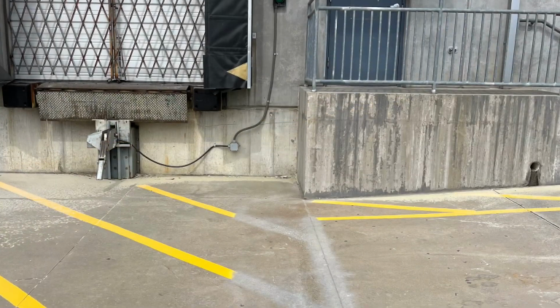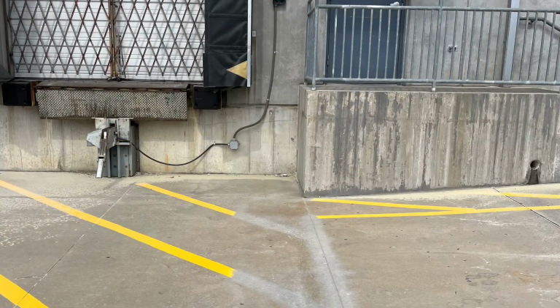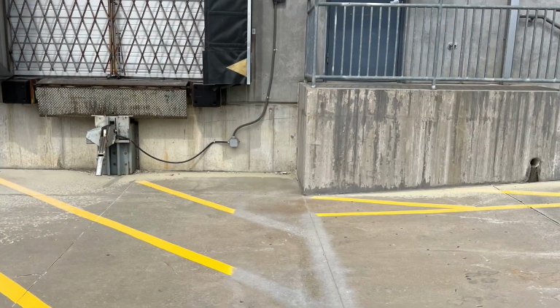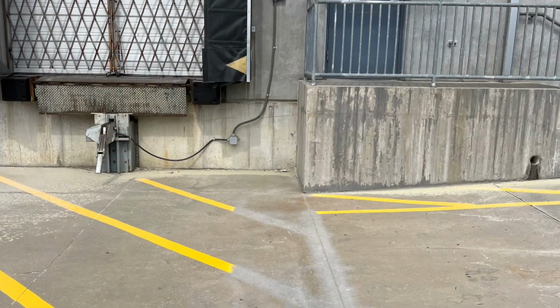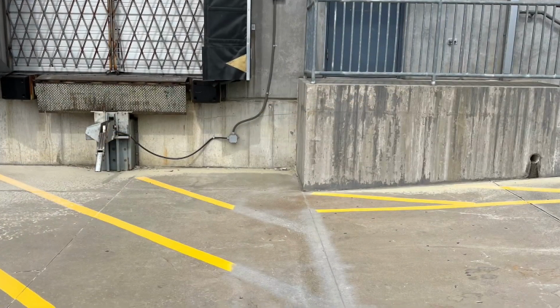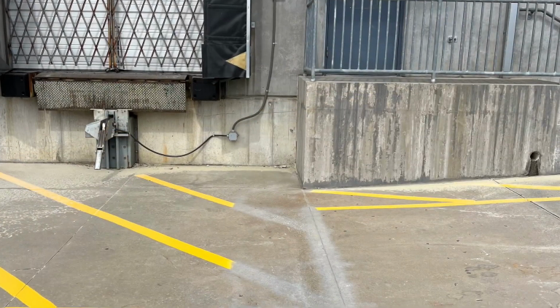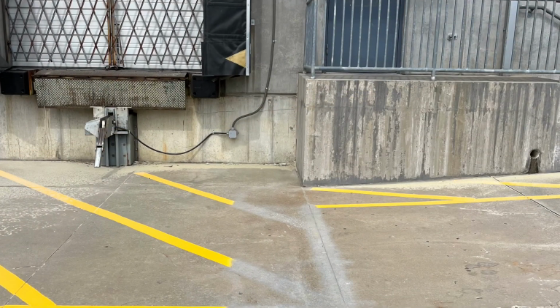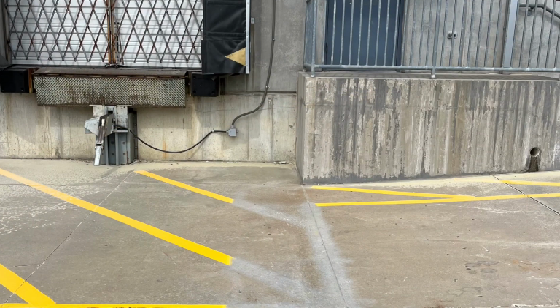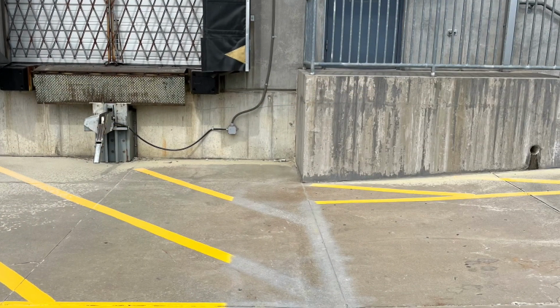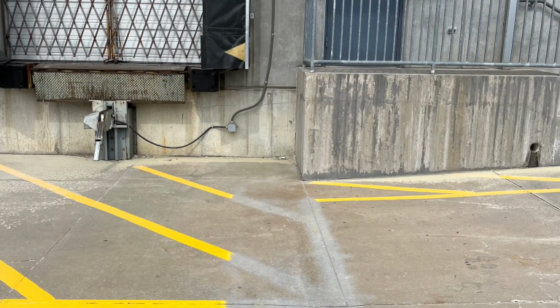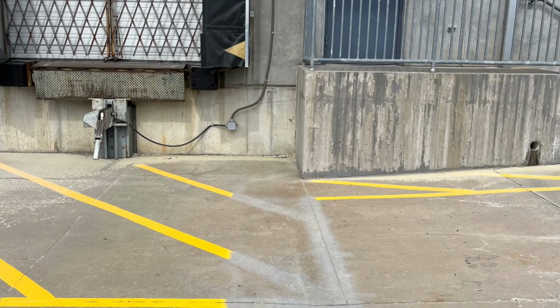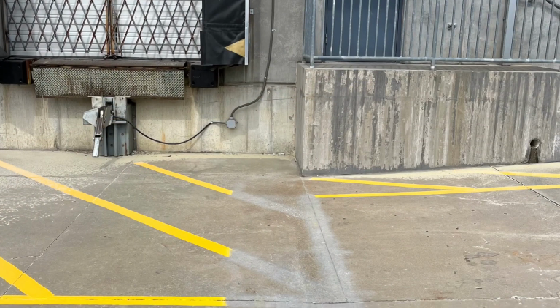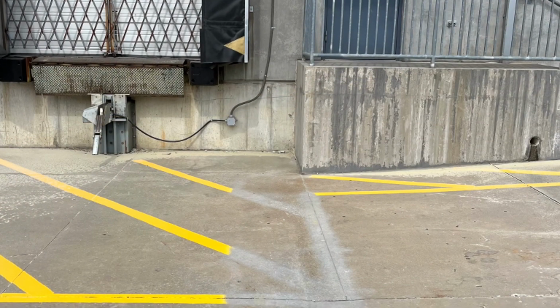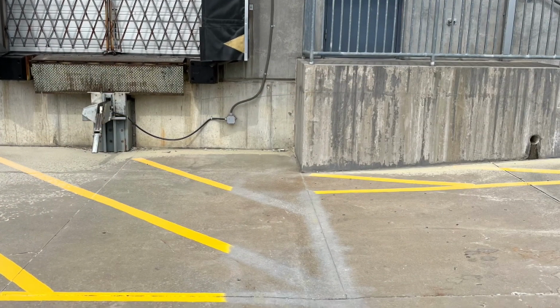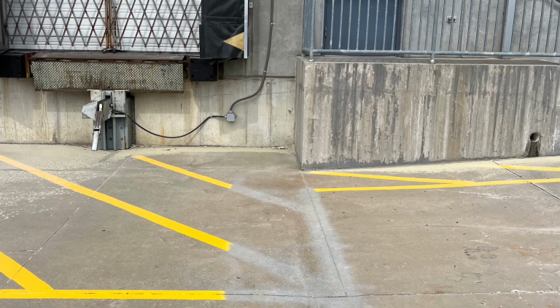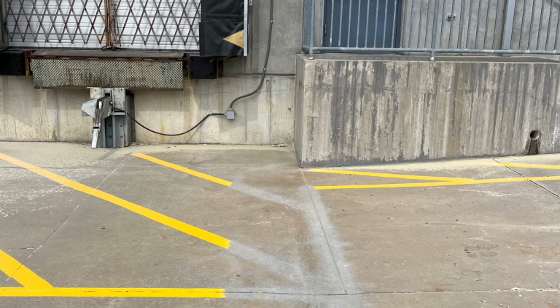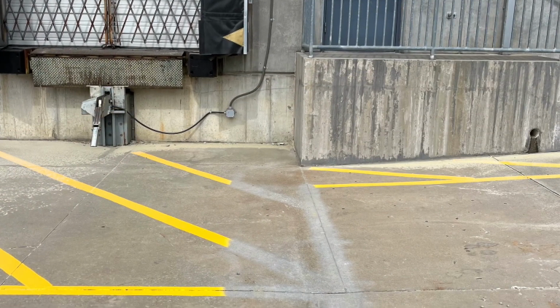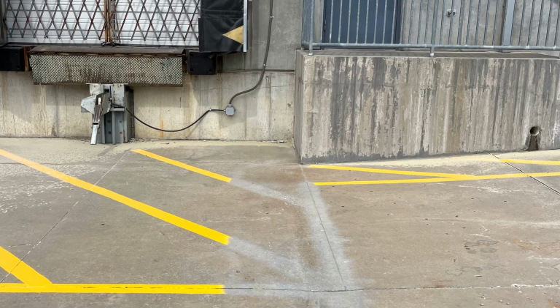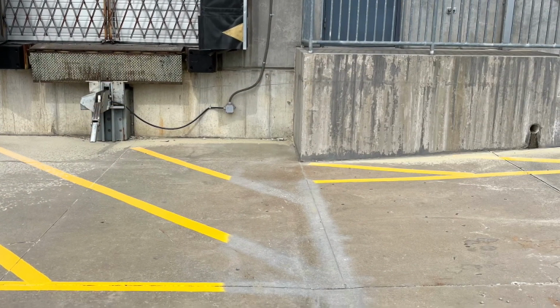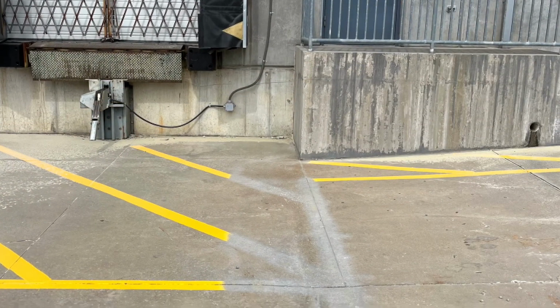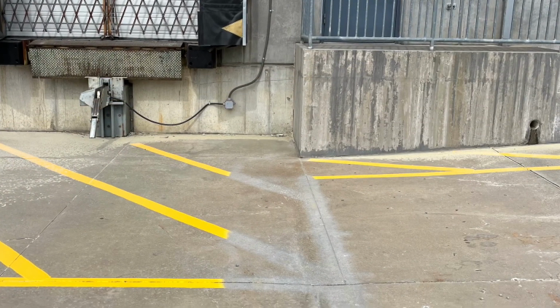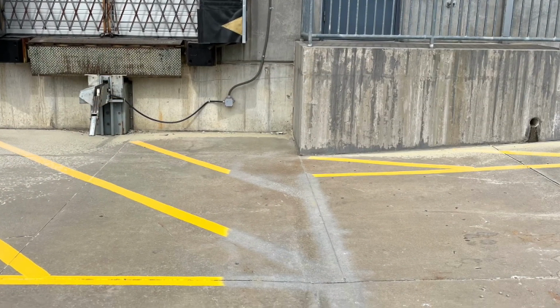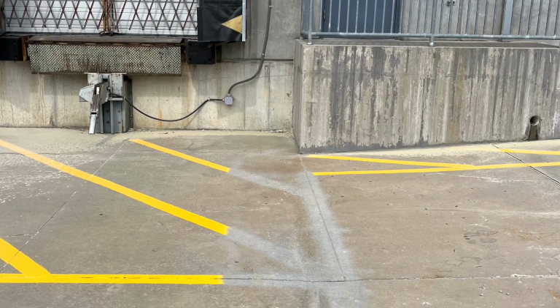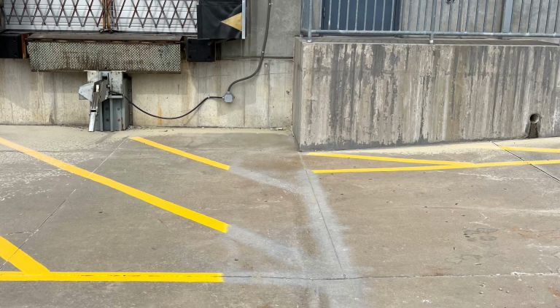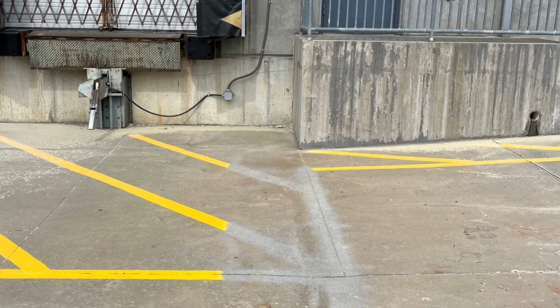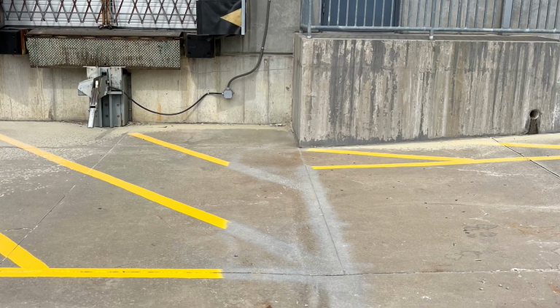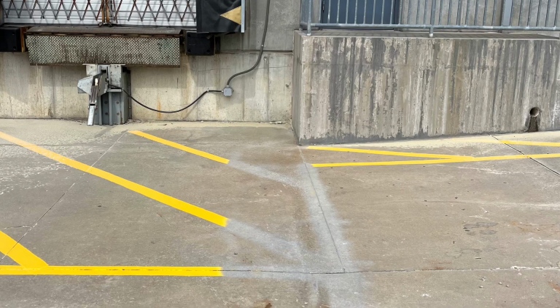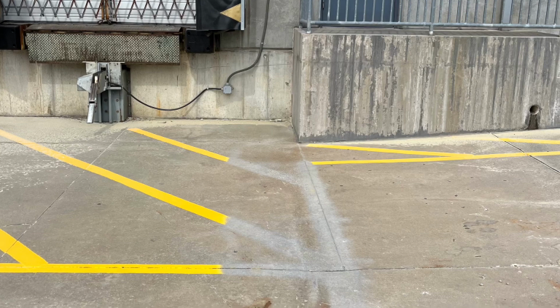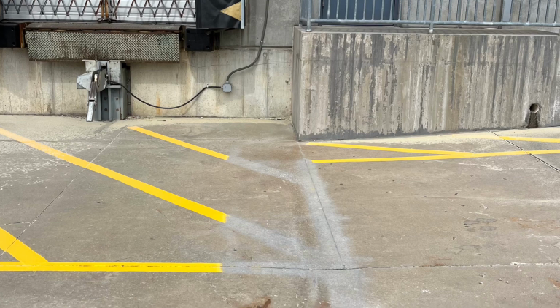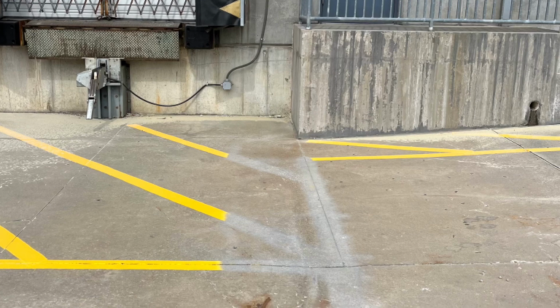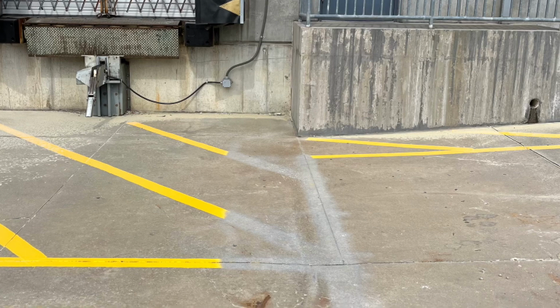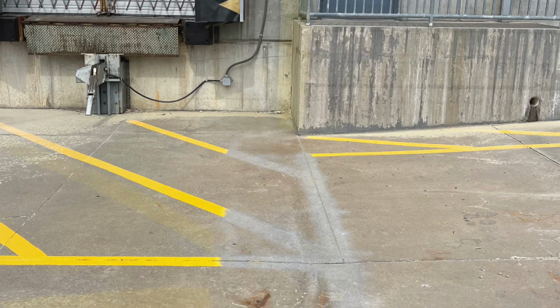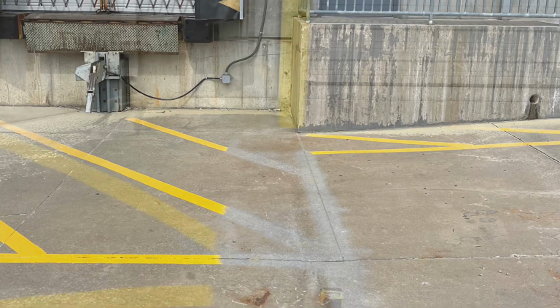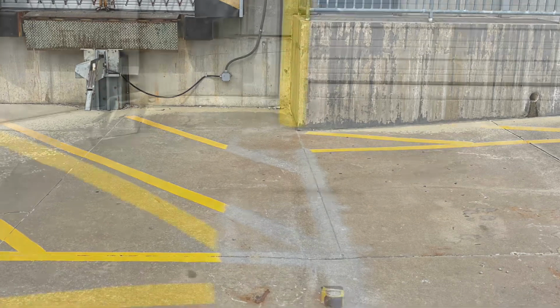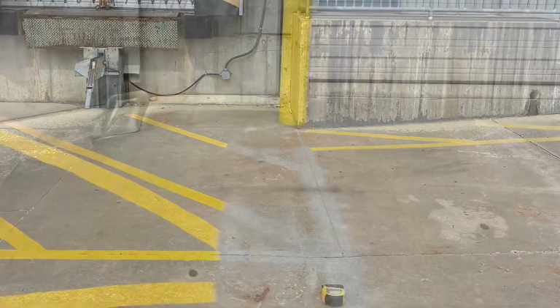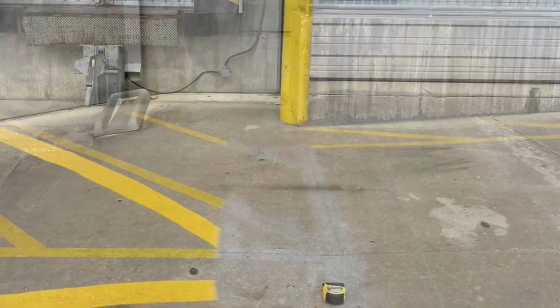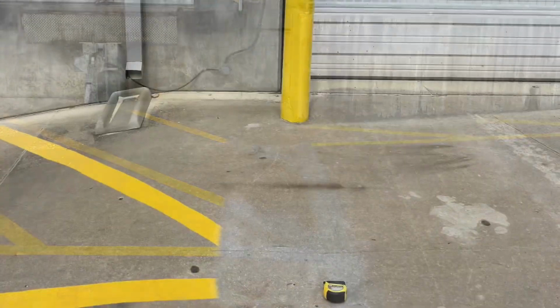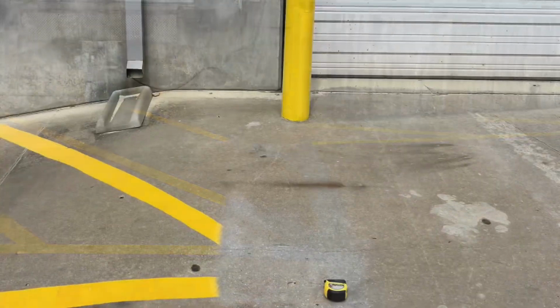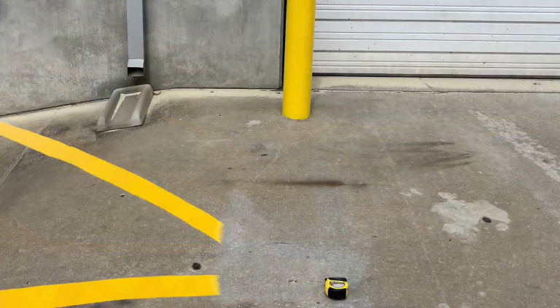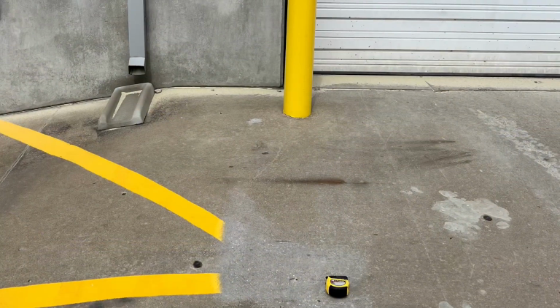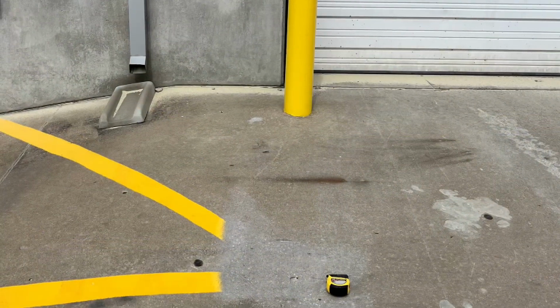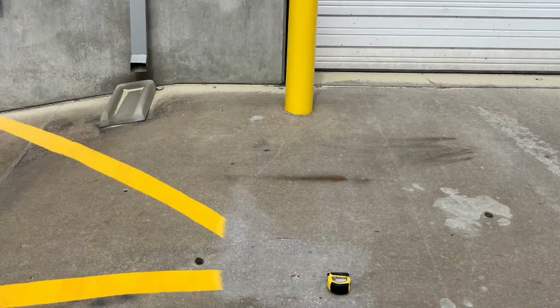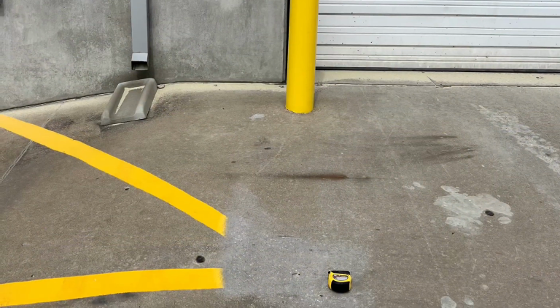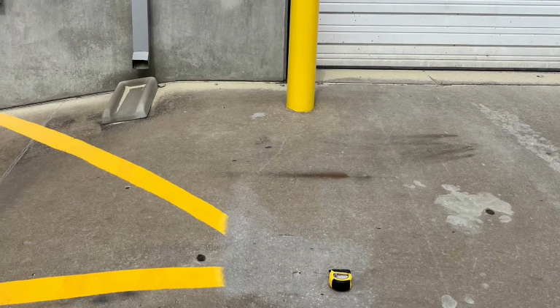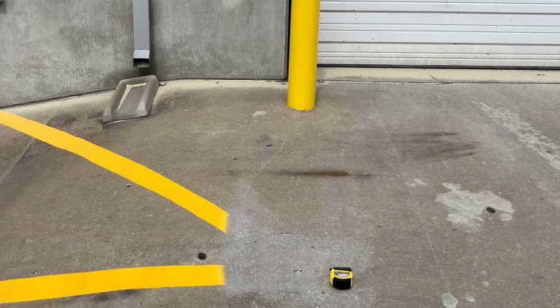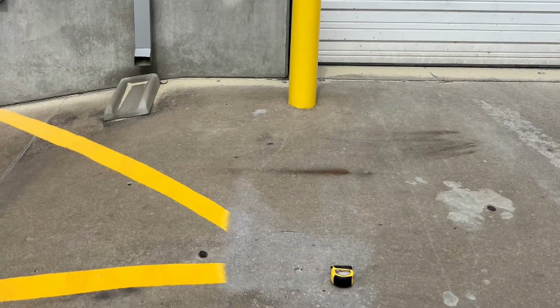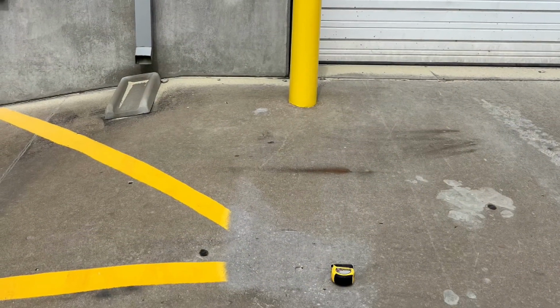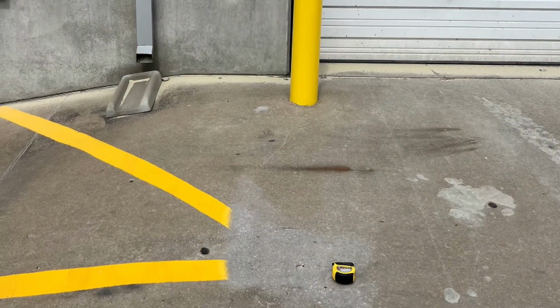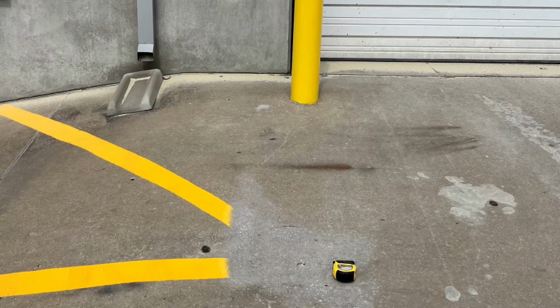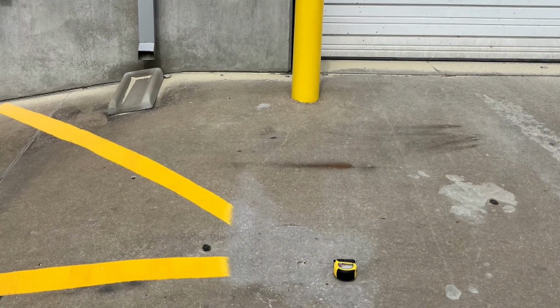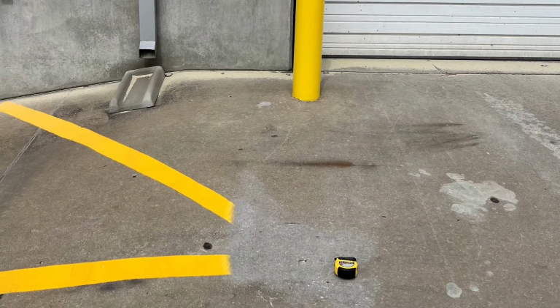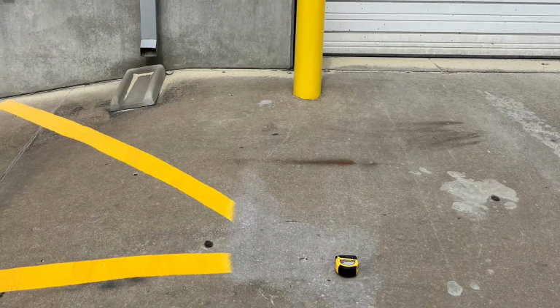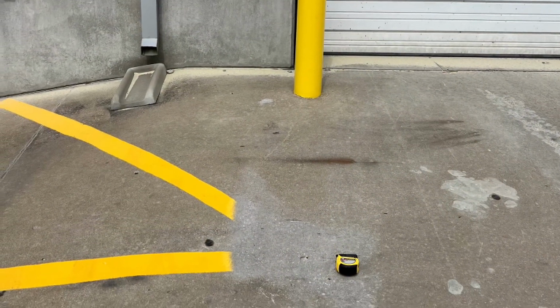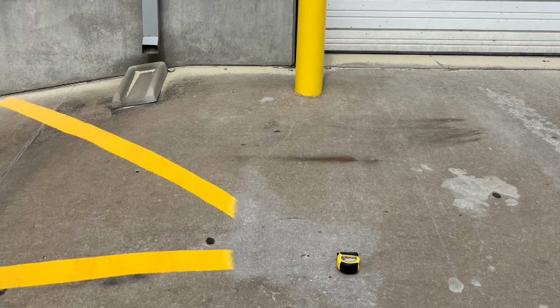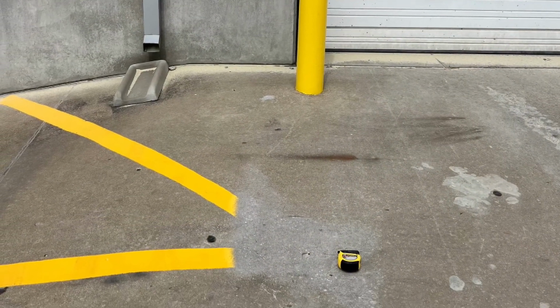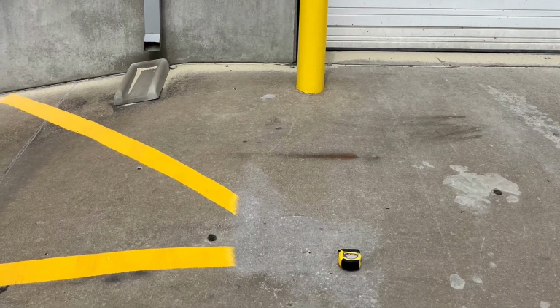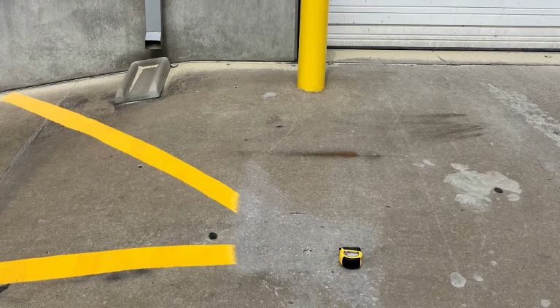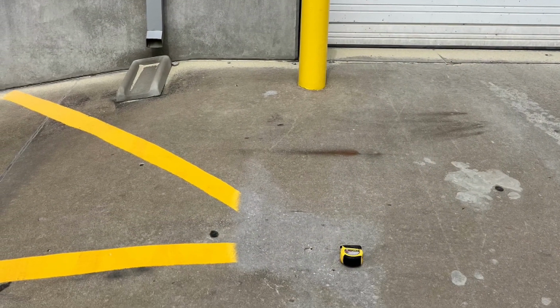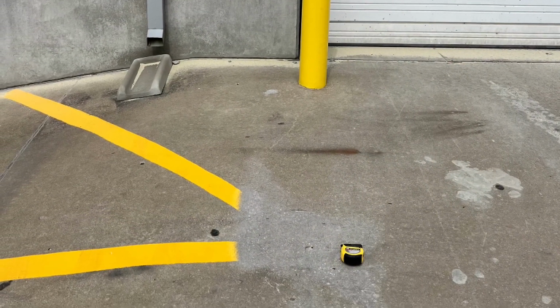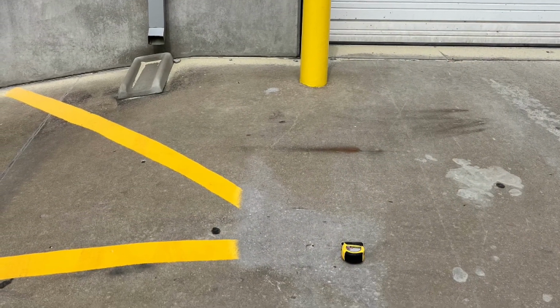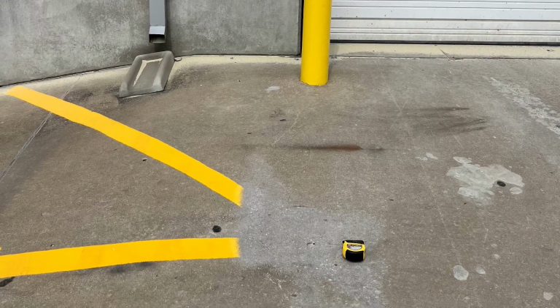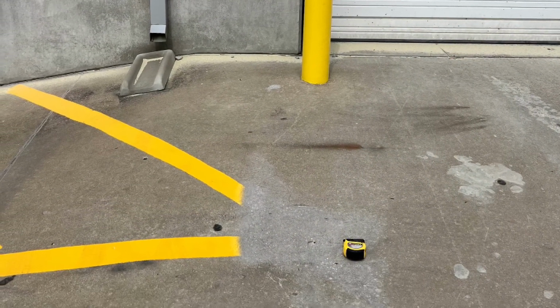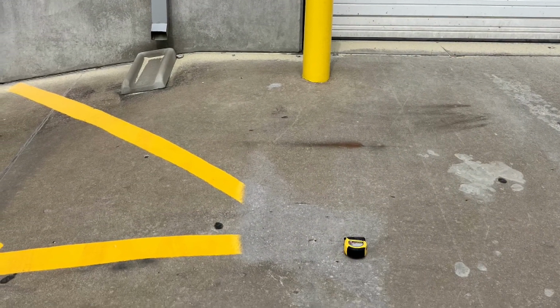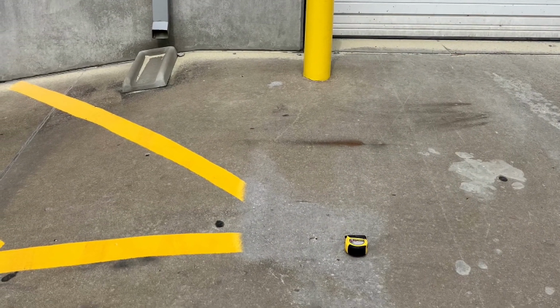Also, I removed some lines around the loading docks and the garage door. They were a little too long, so I just shortened those up per their request.